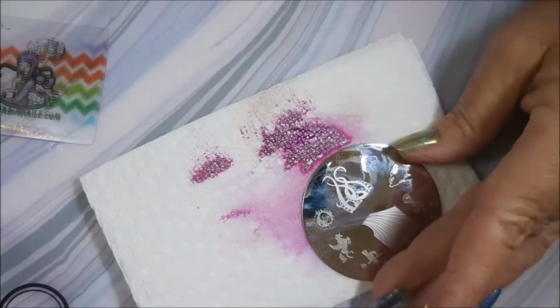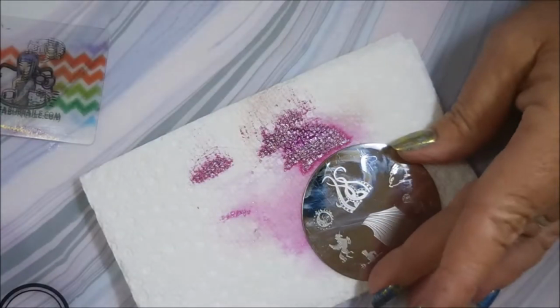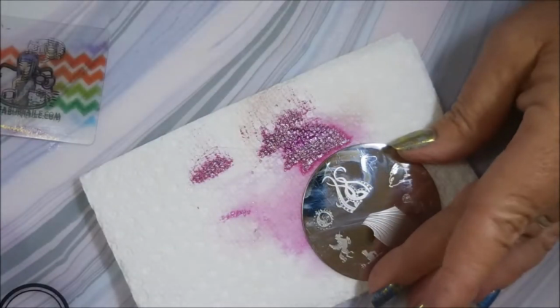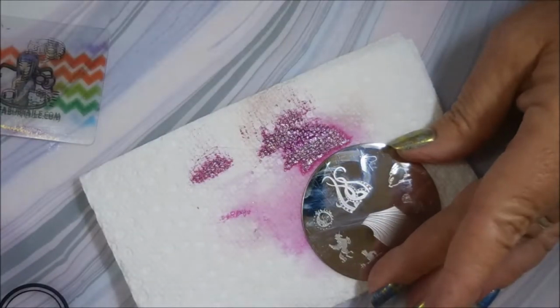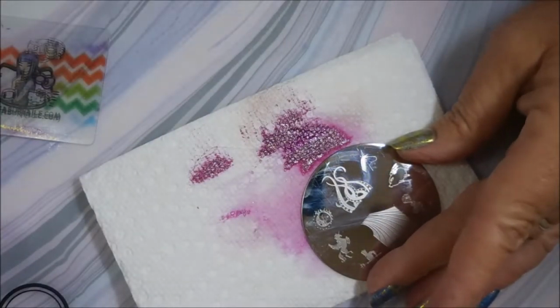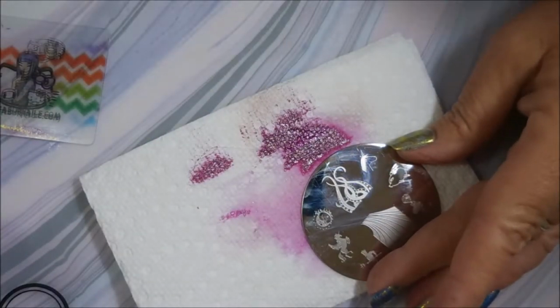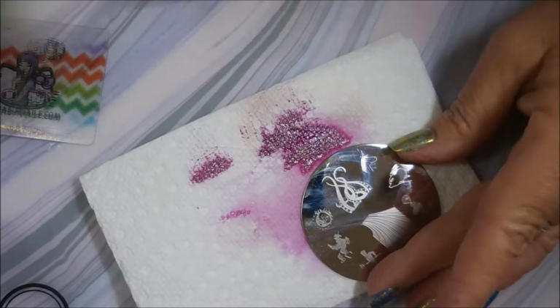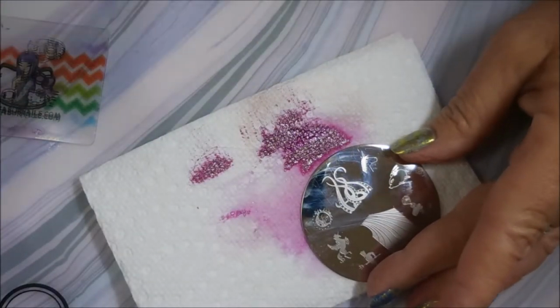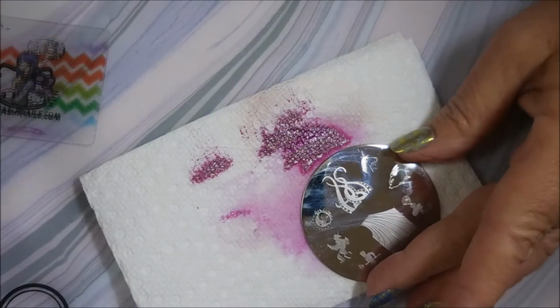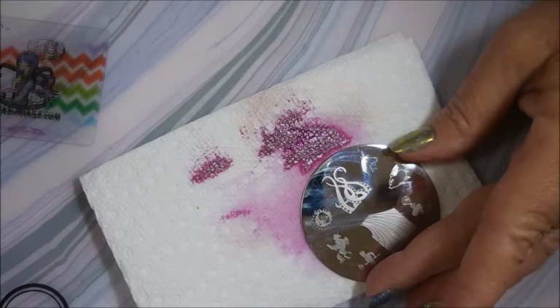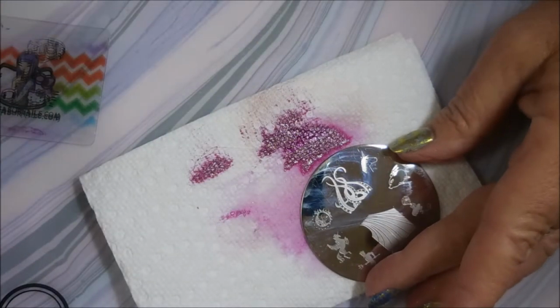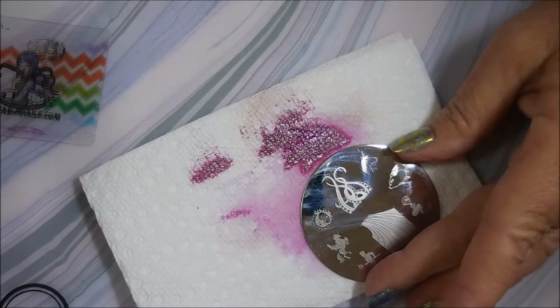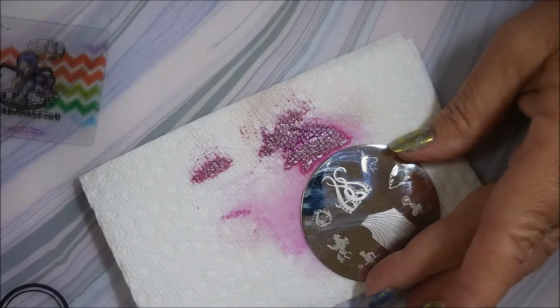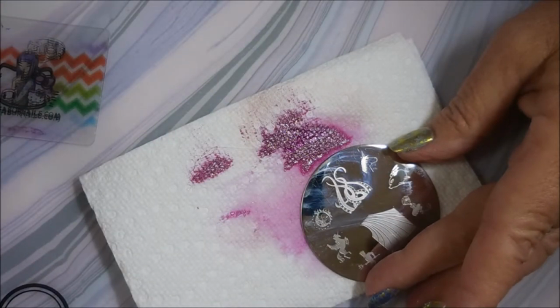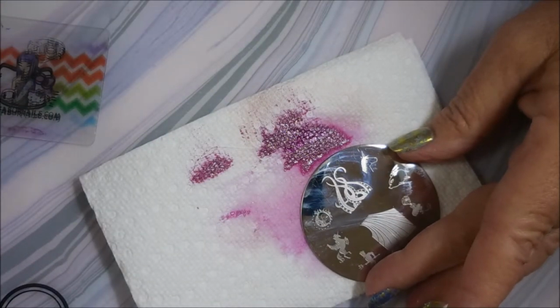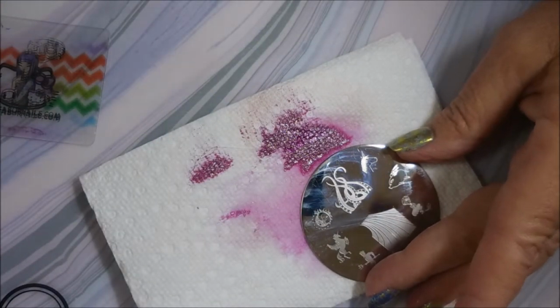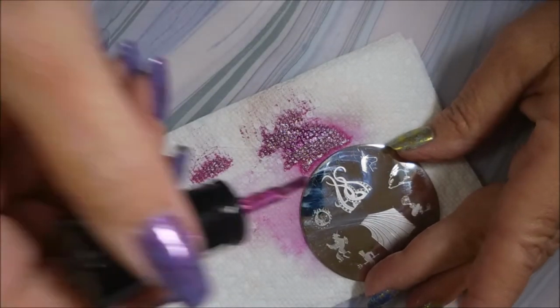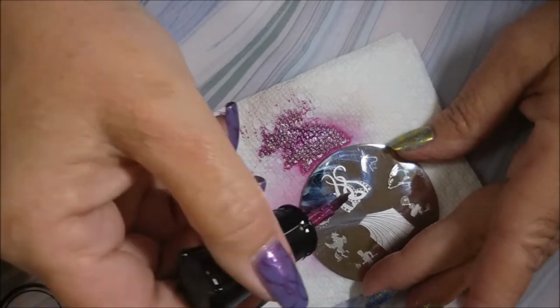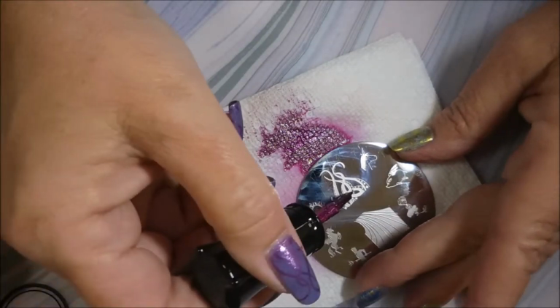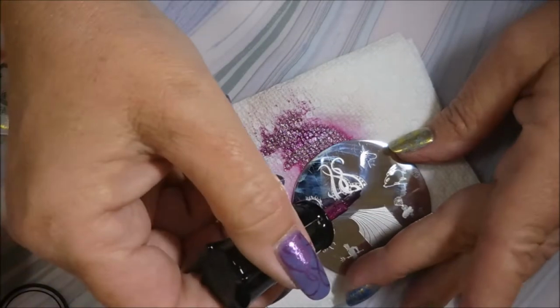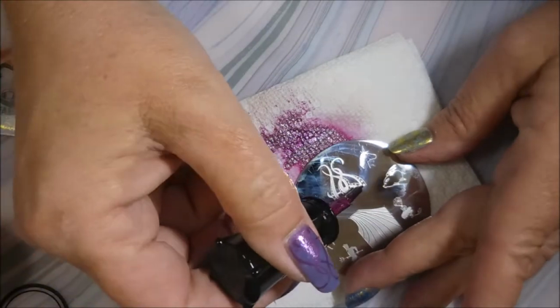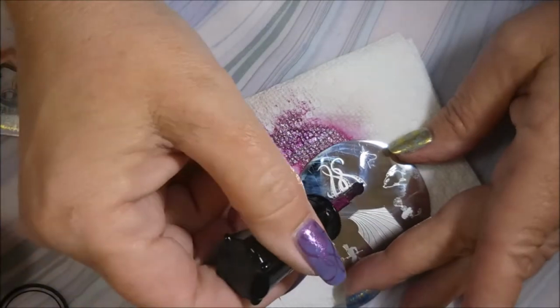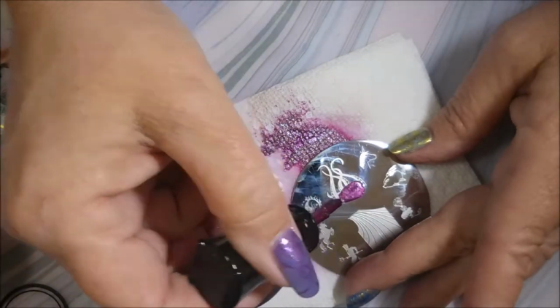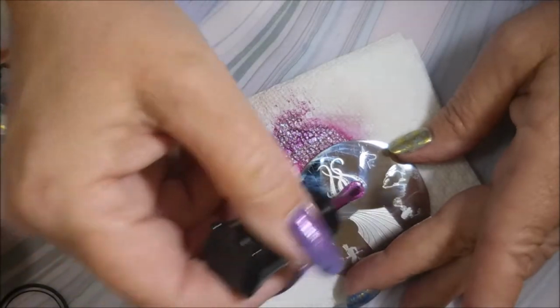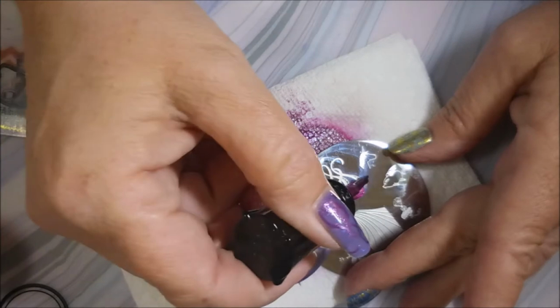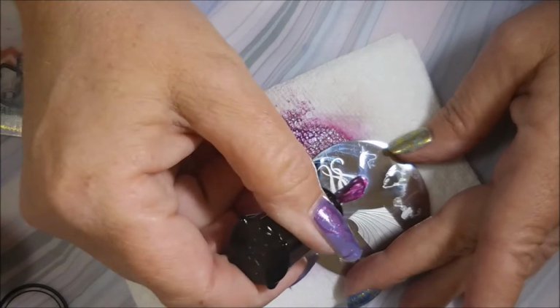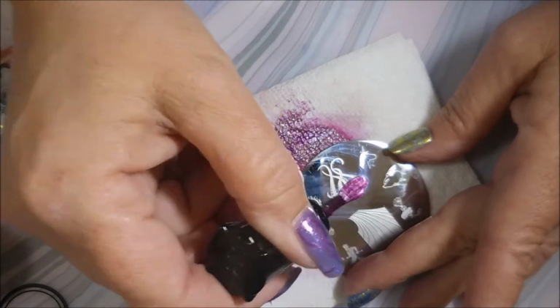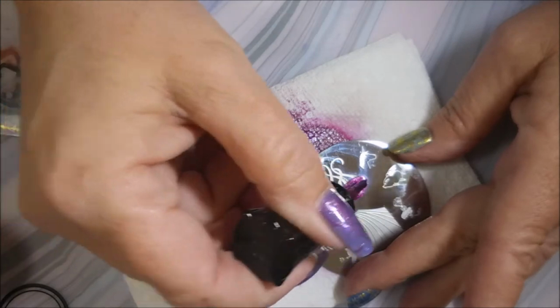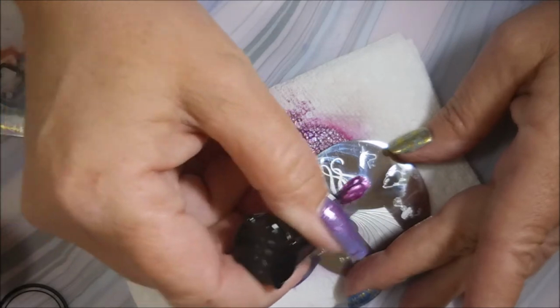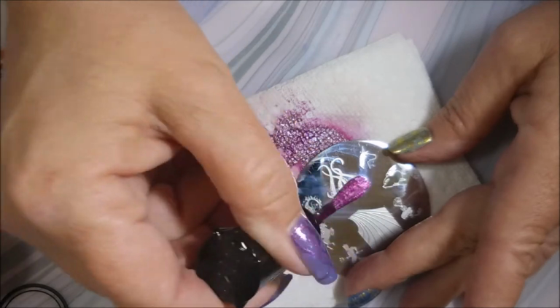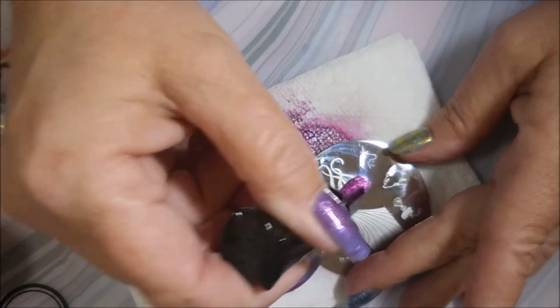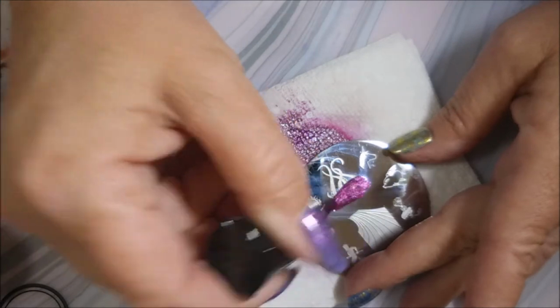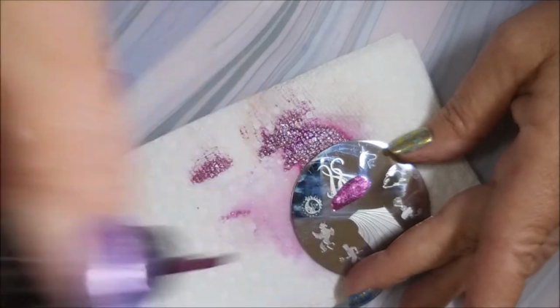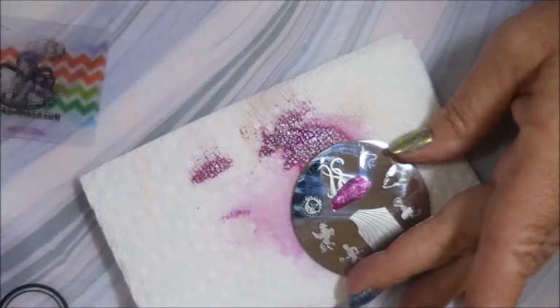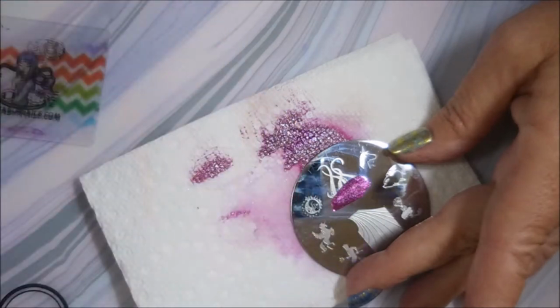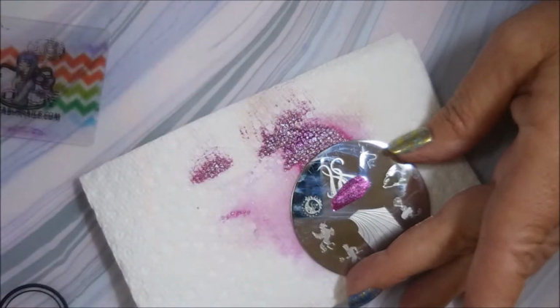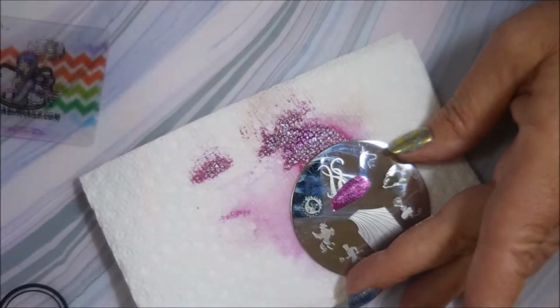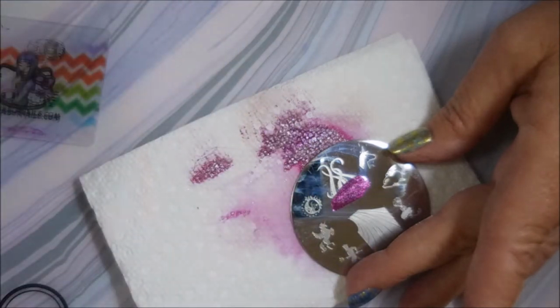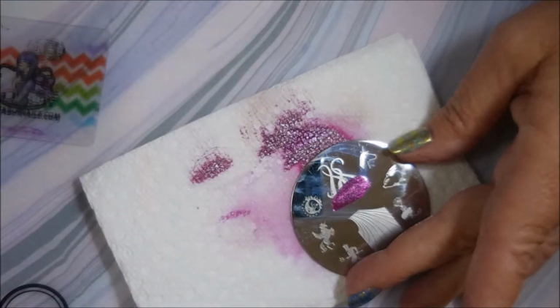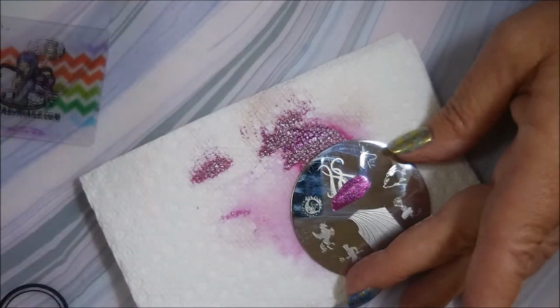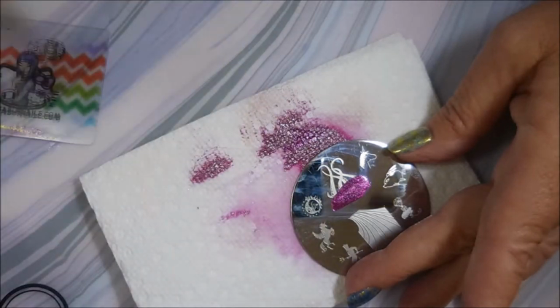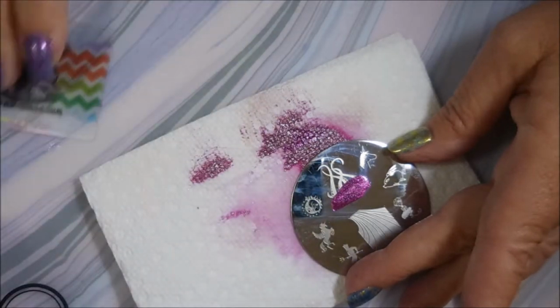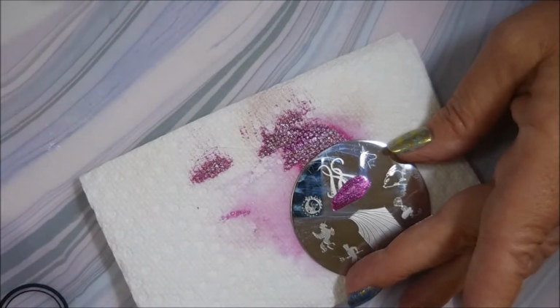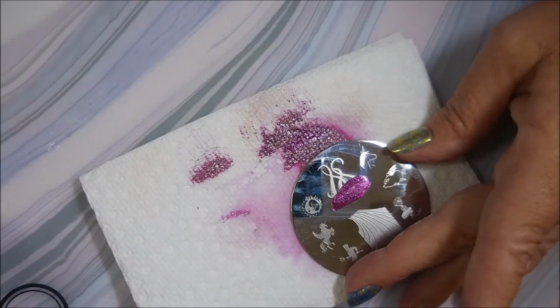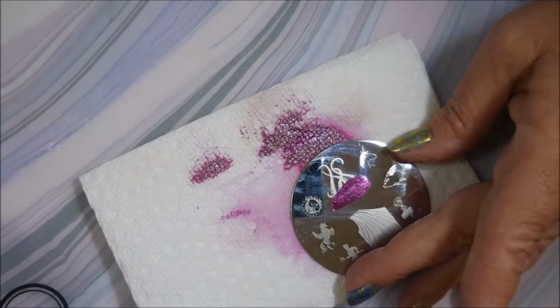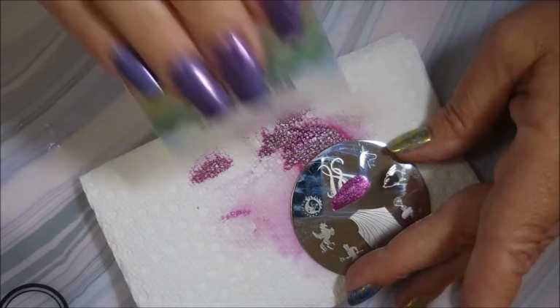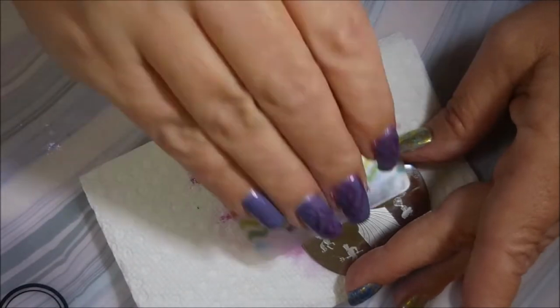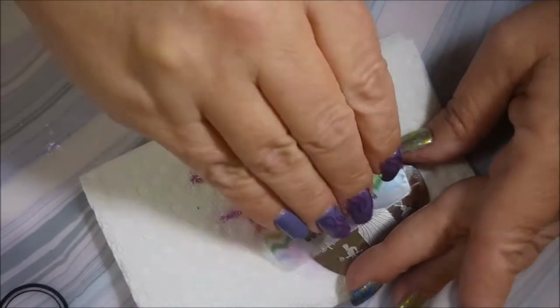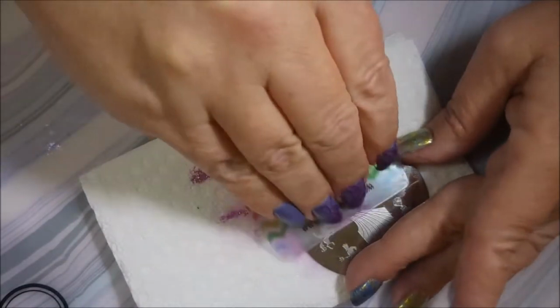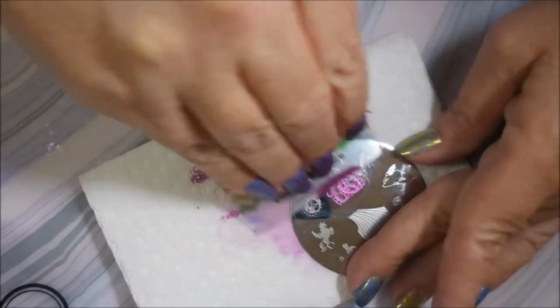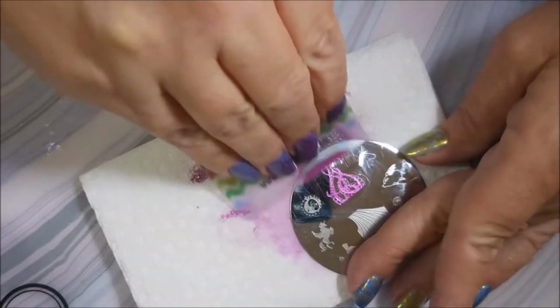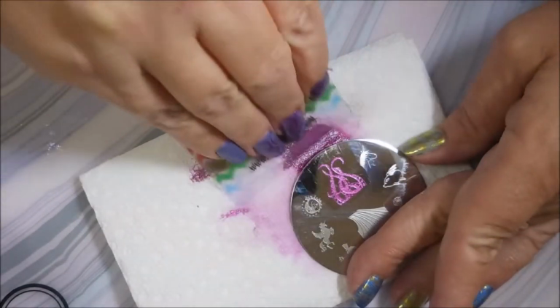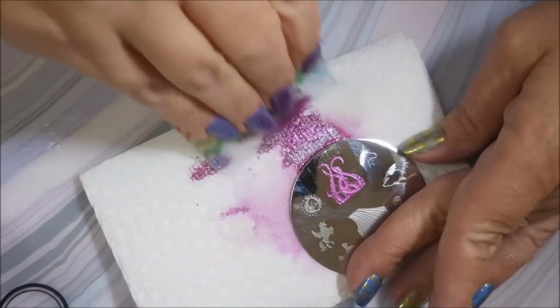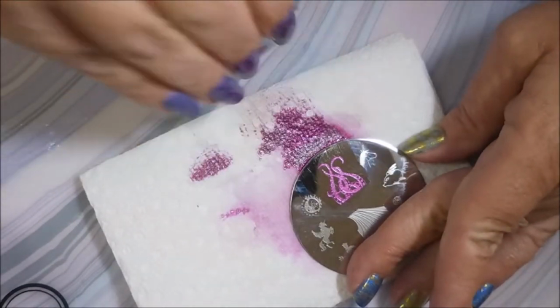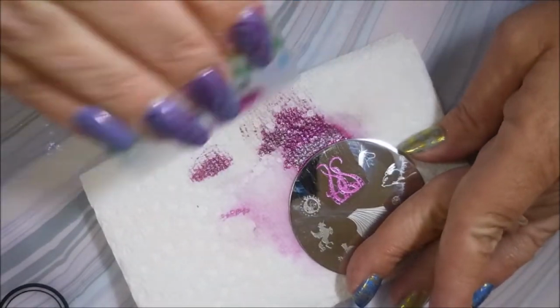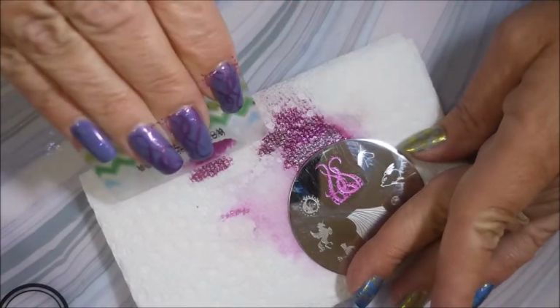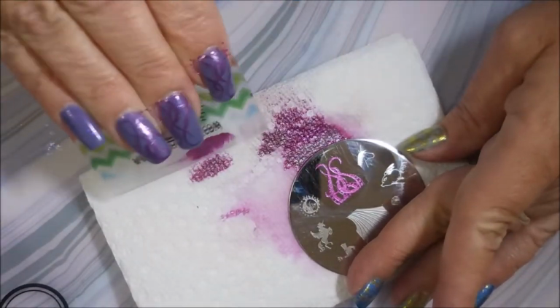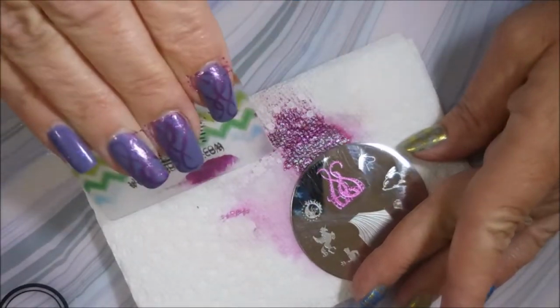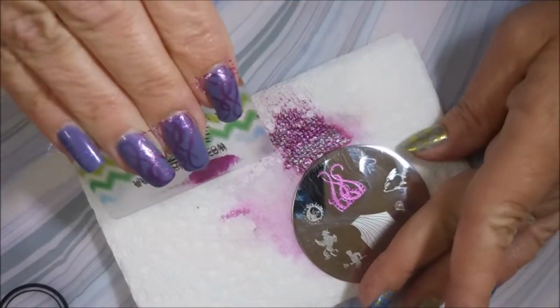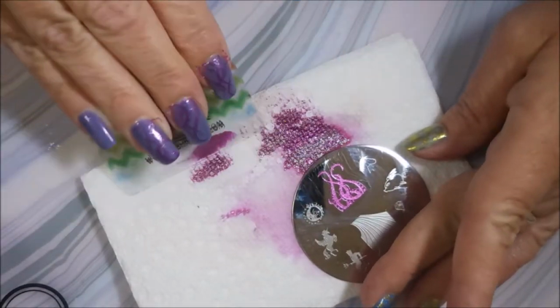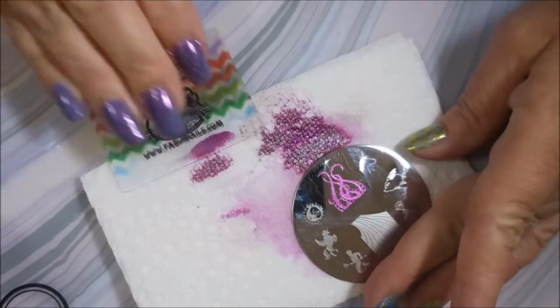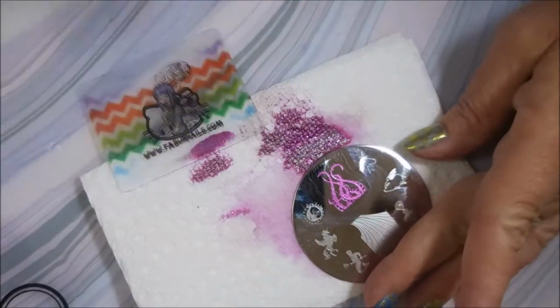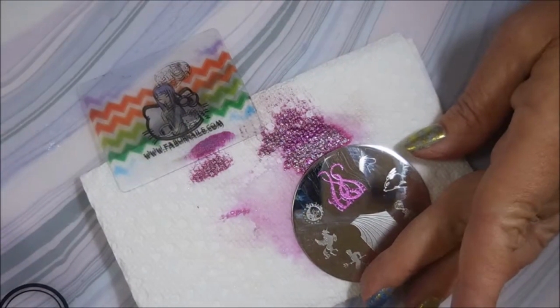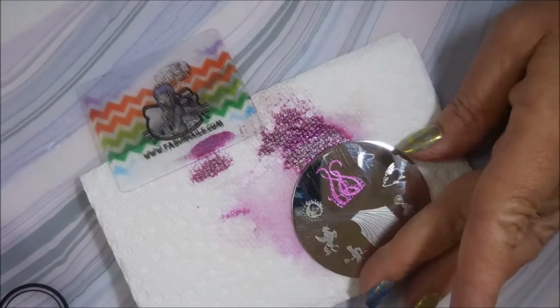Cleaning that plate off with some acetone. We're going to do one more — do that pinky nail.